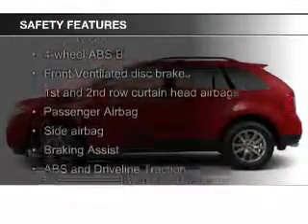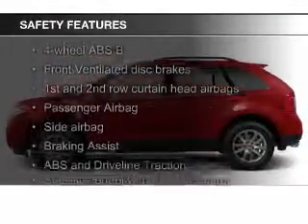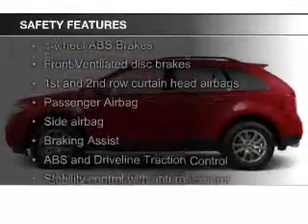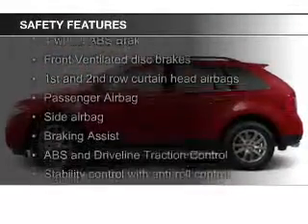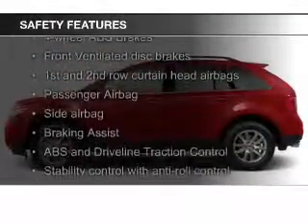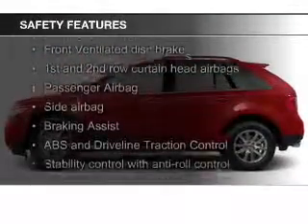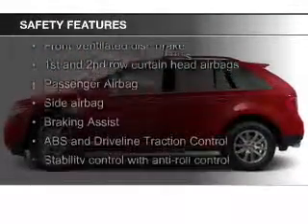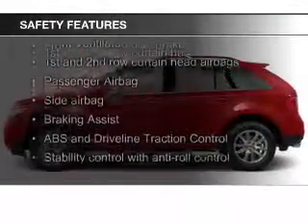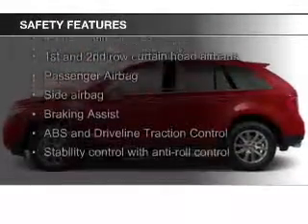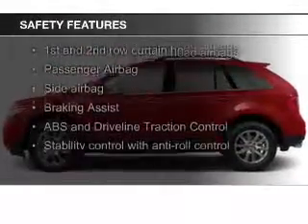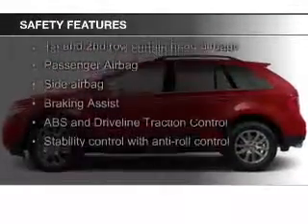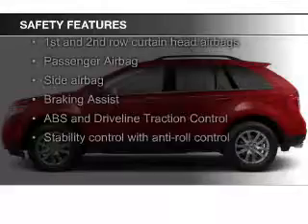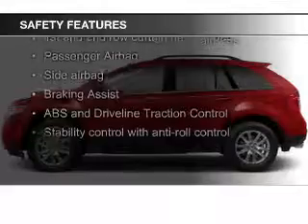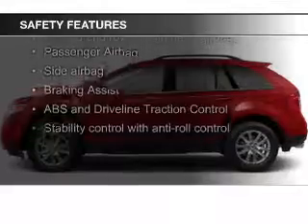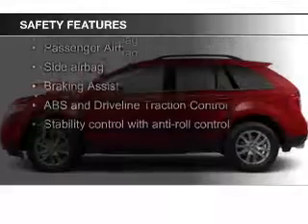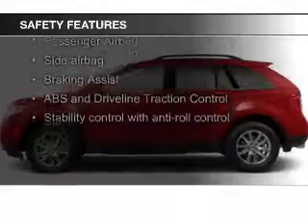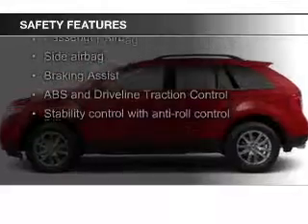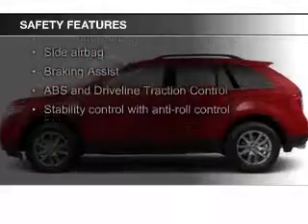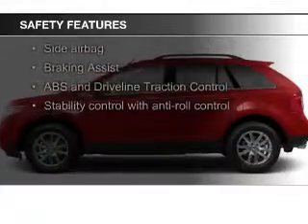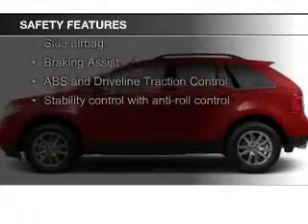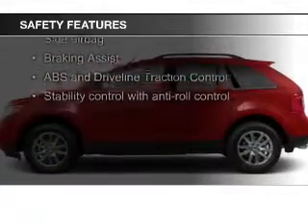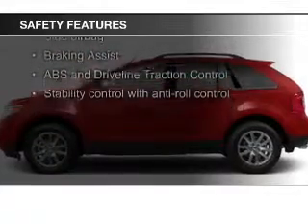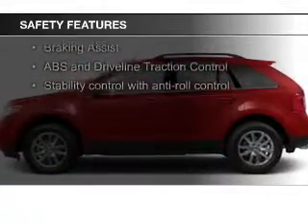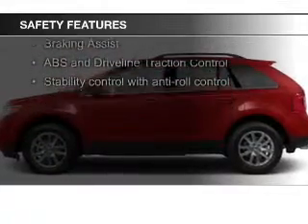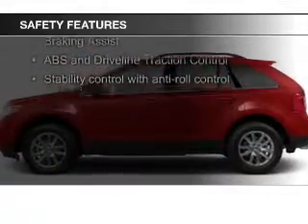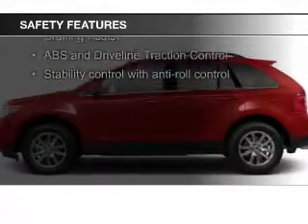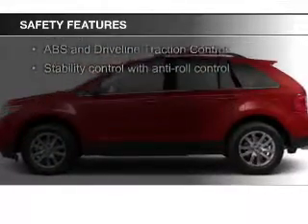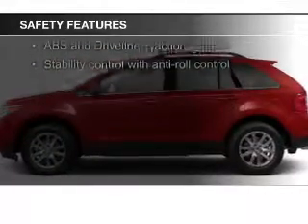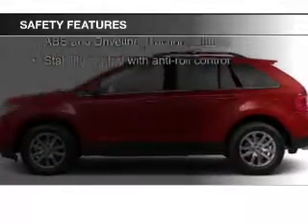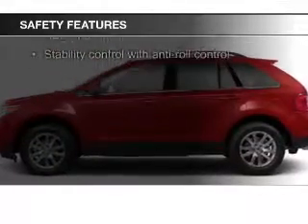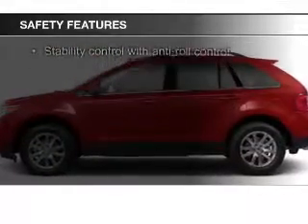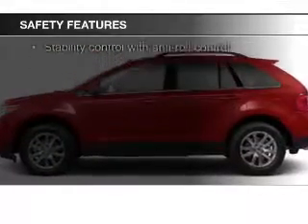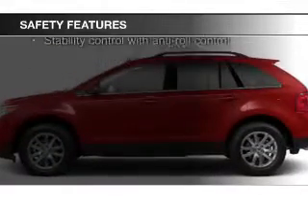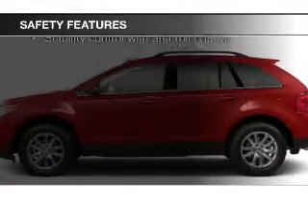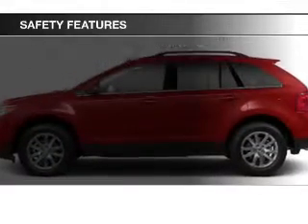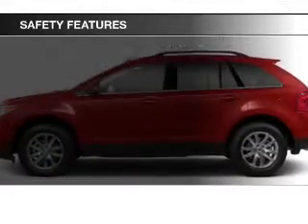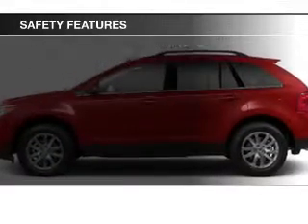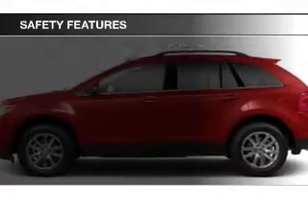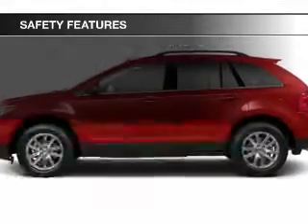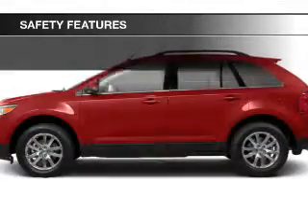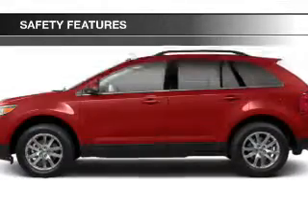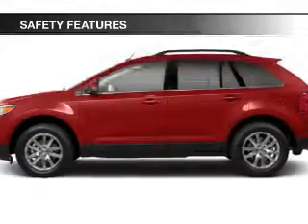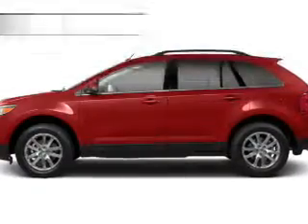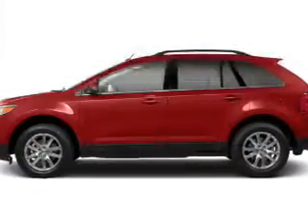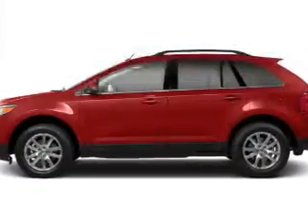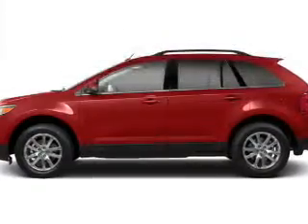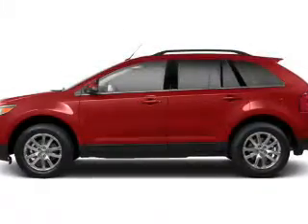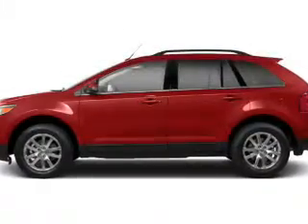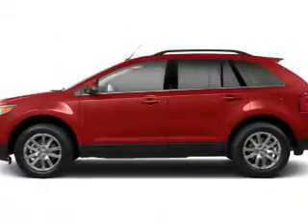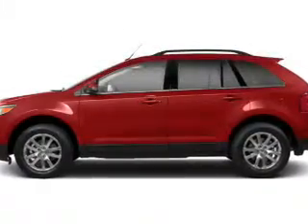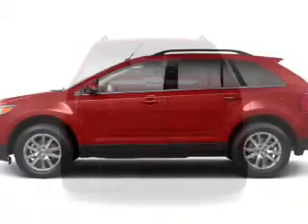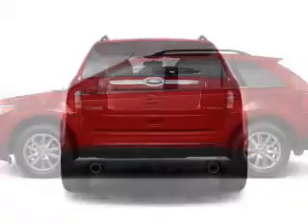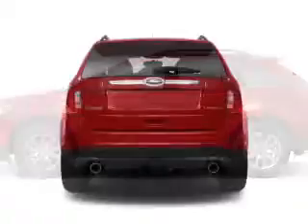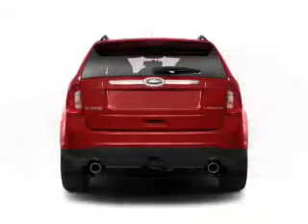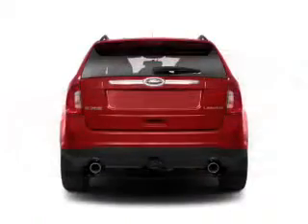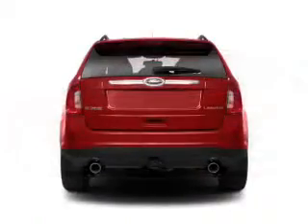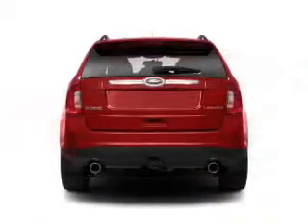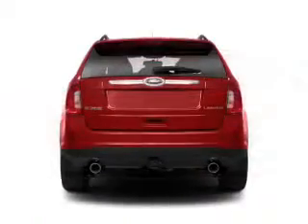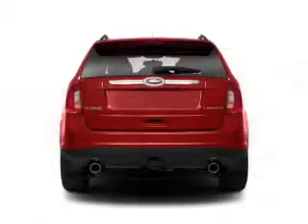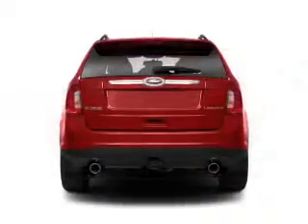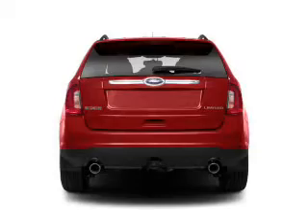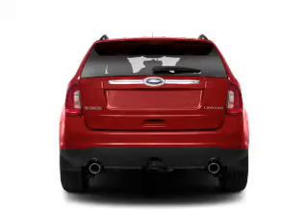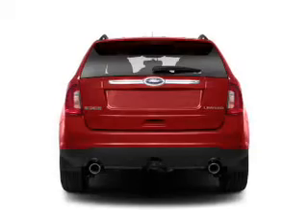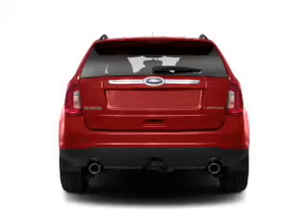Curtain head airbags, side airbags, independent suspension, brake assist, traction control, and parking sensors.